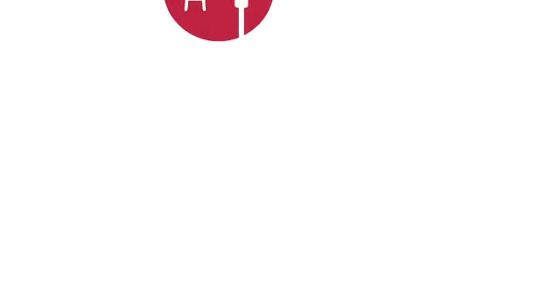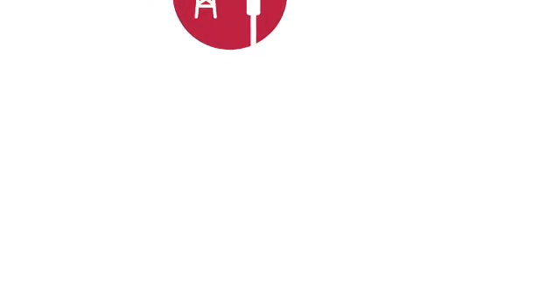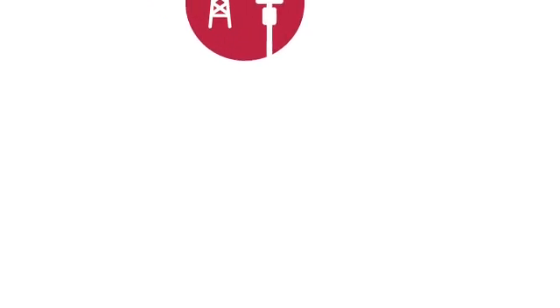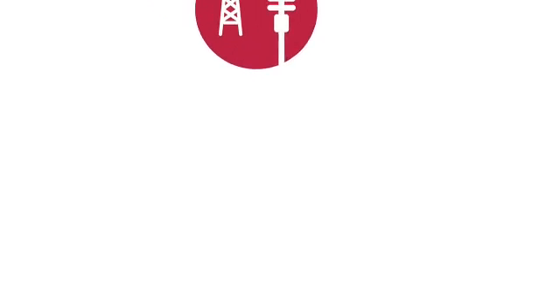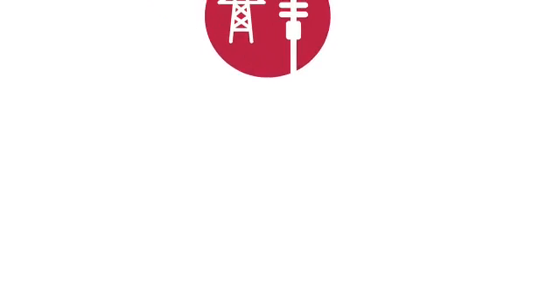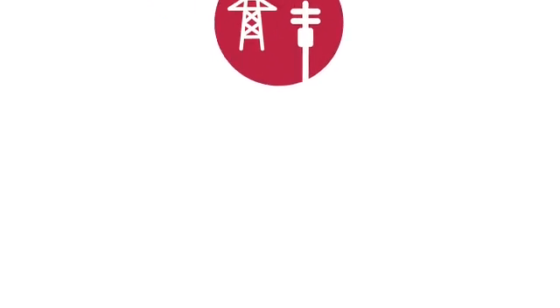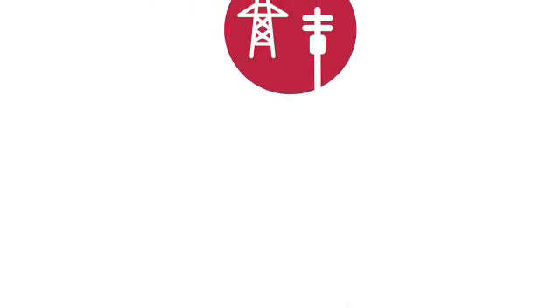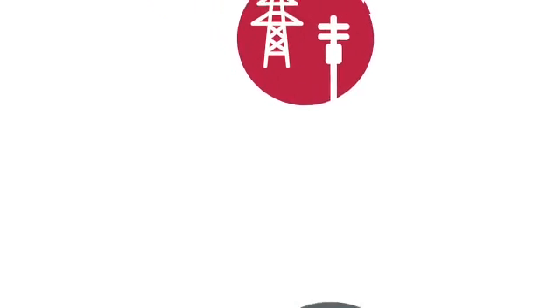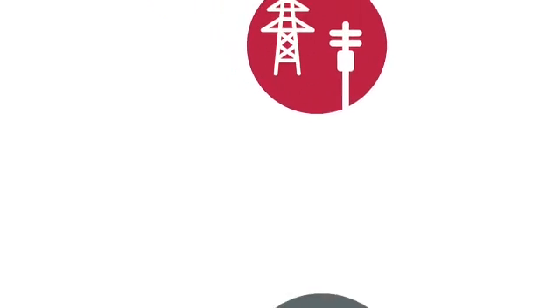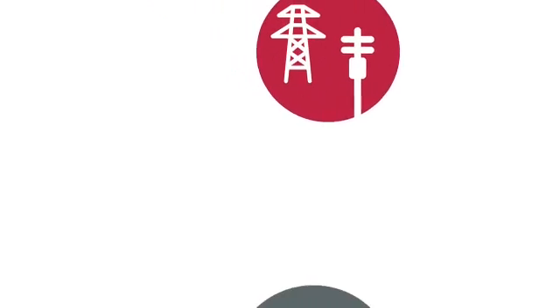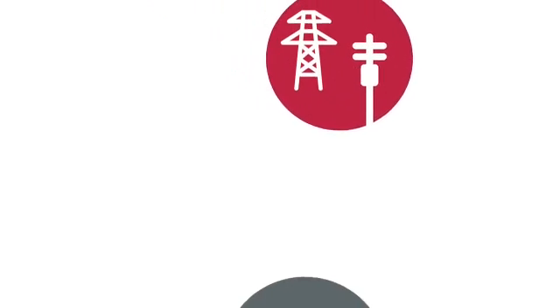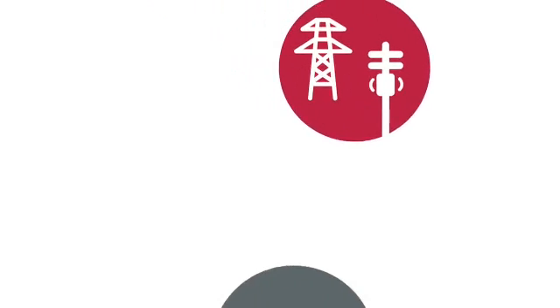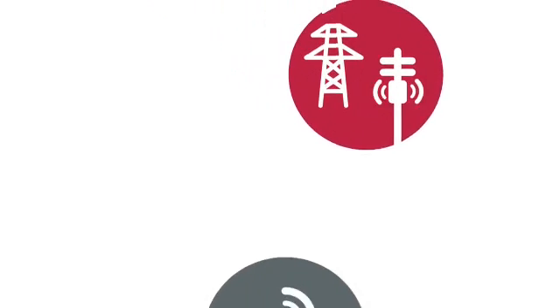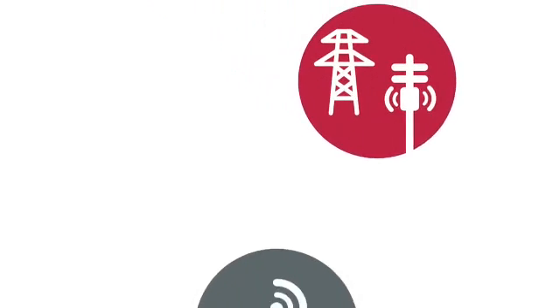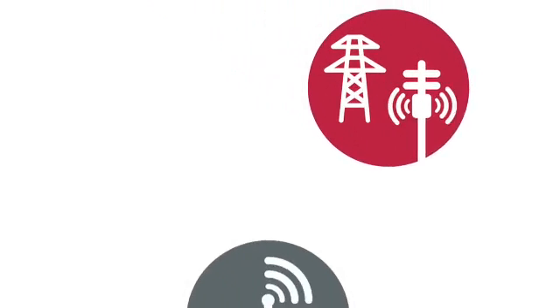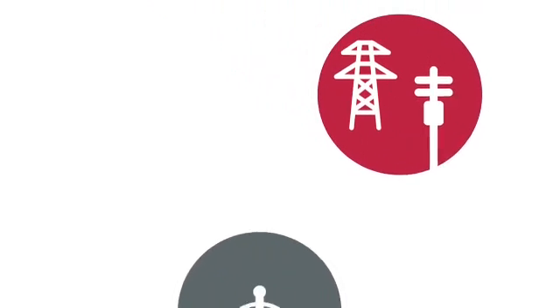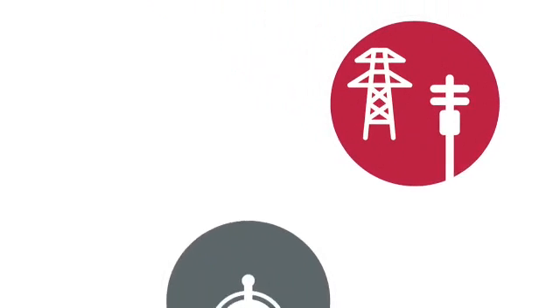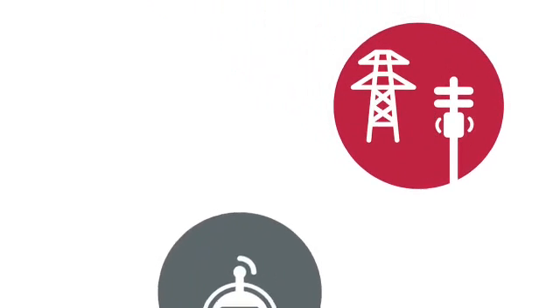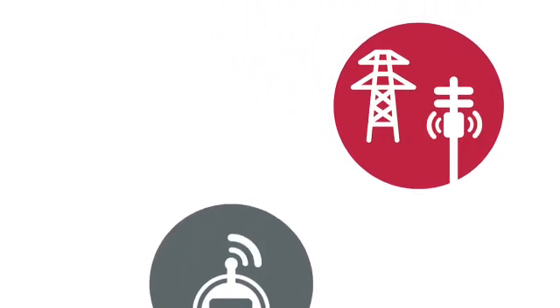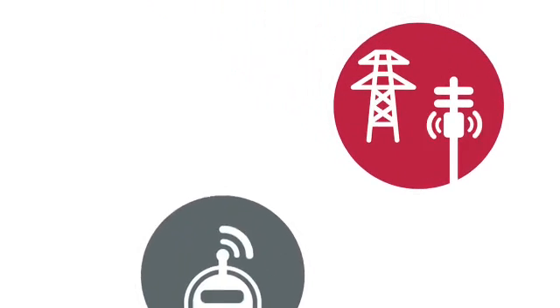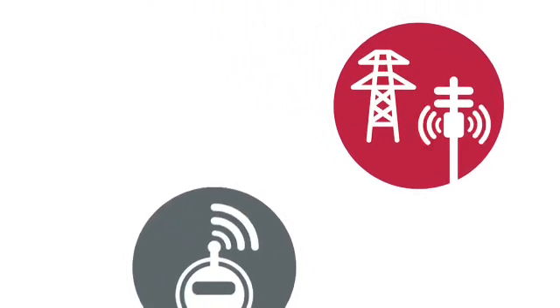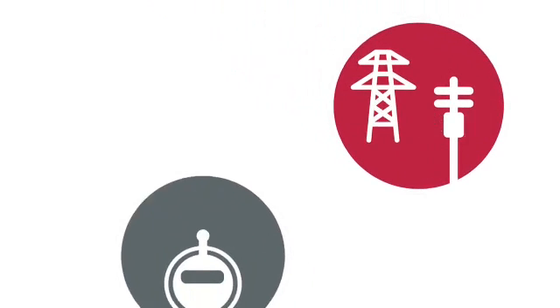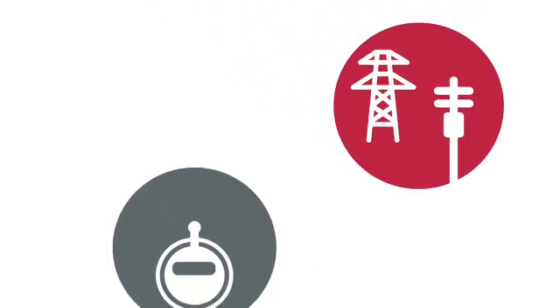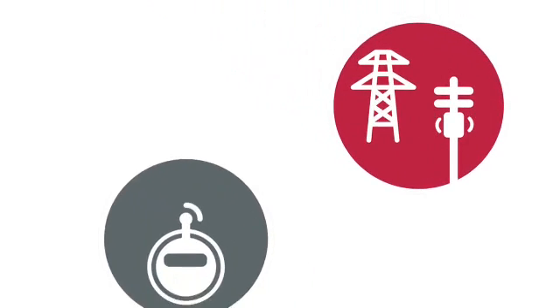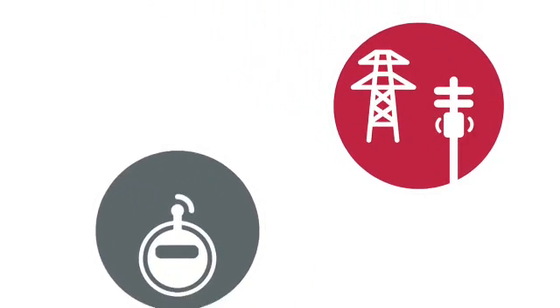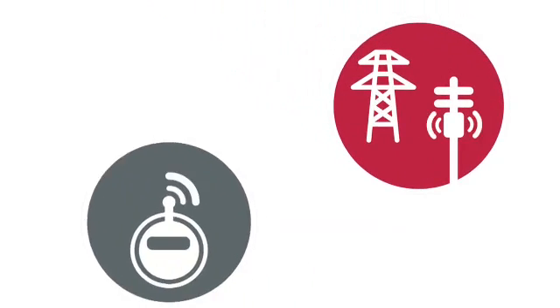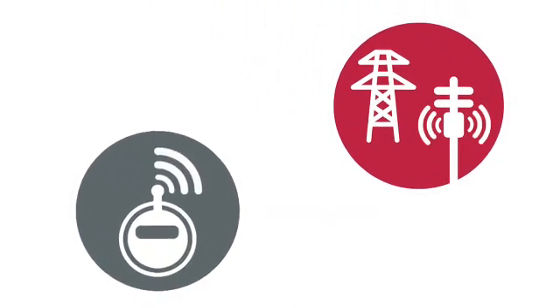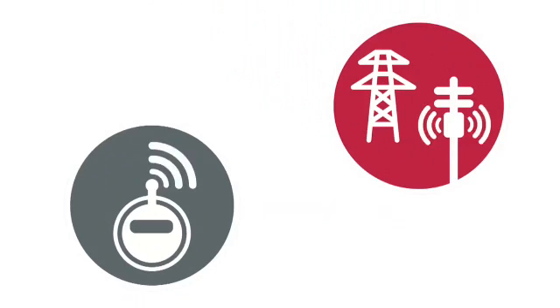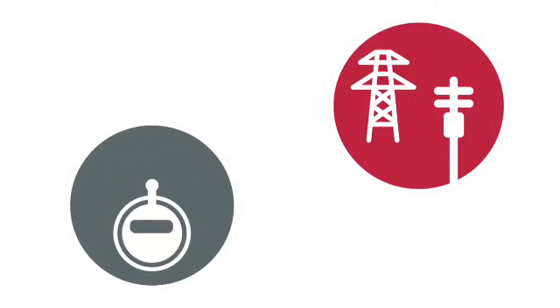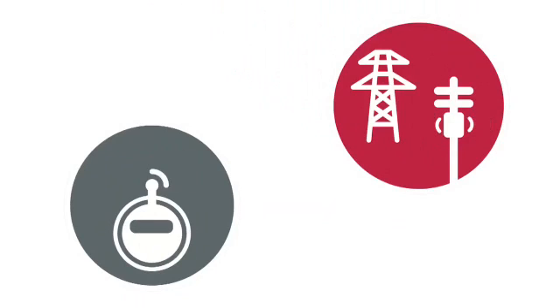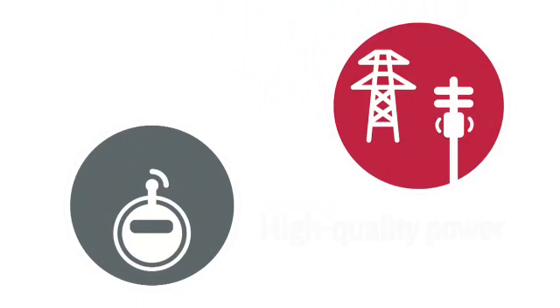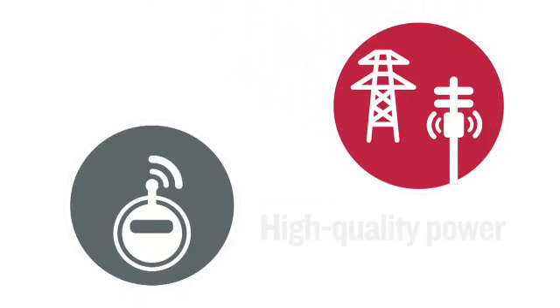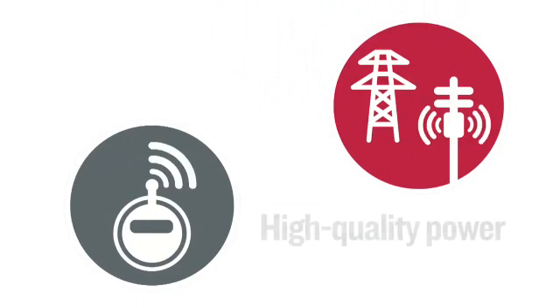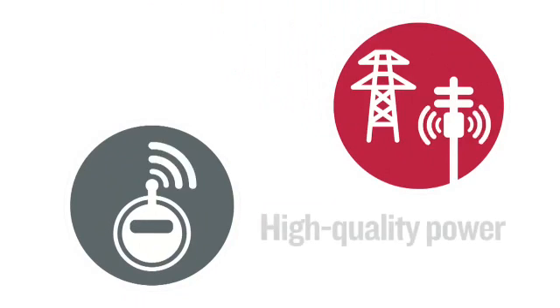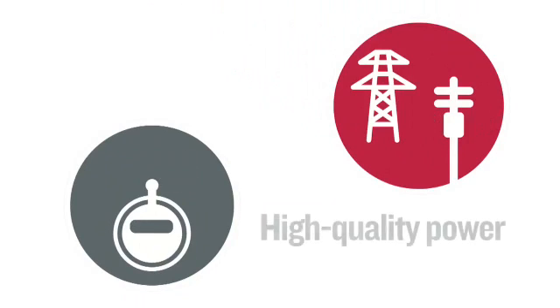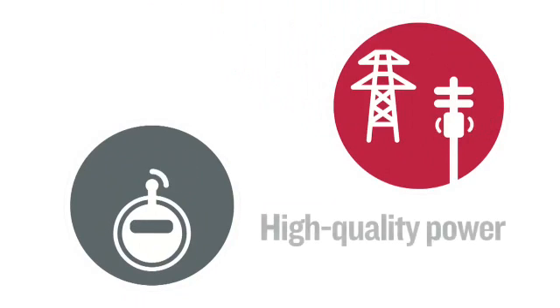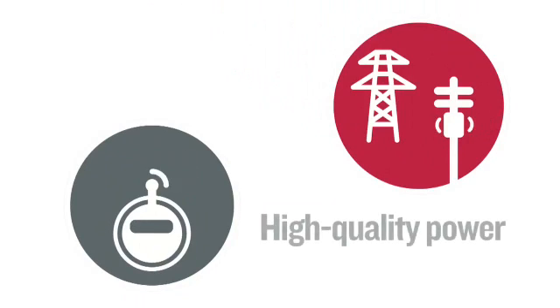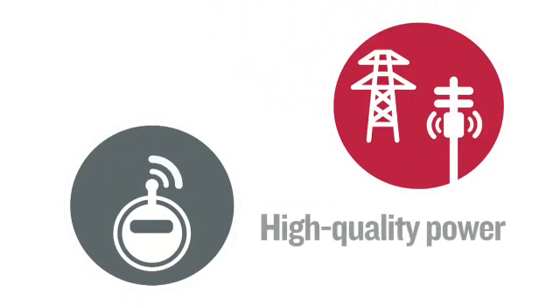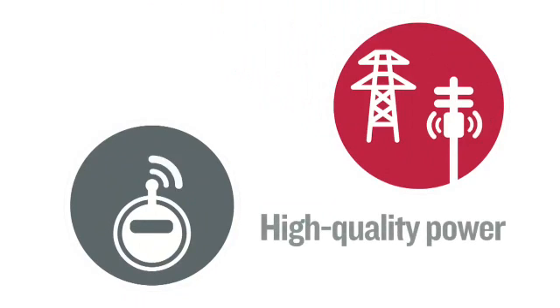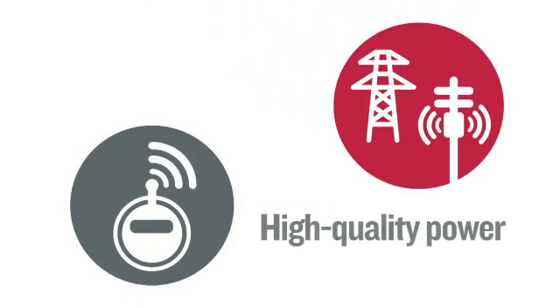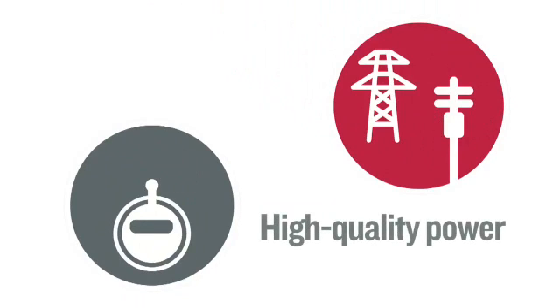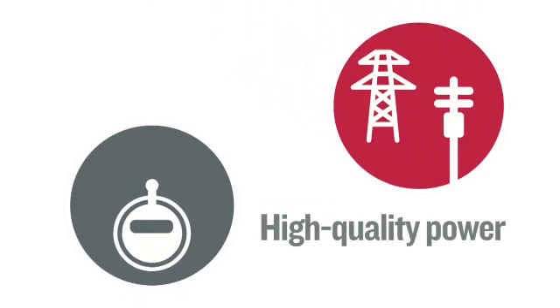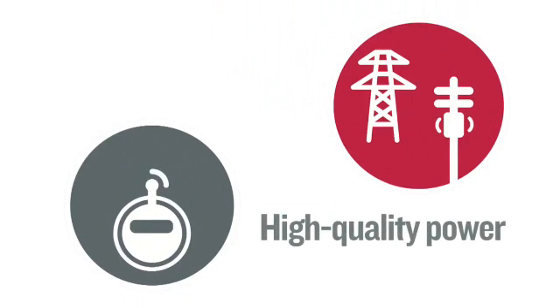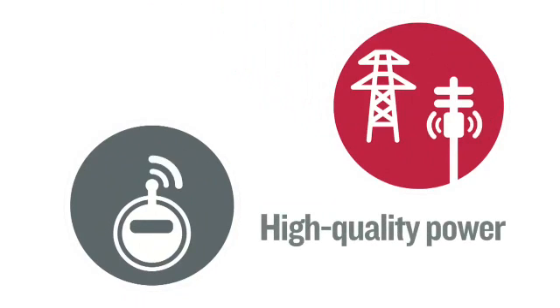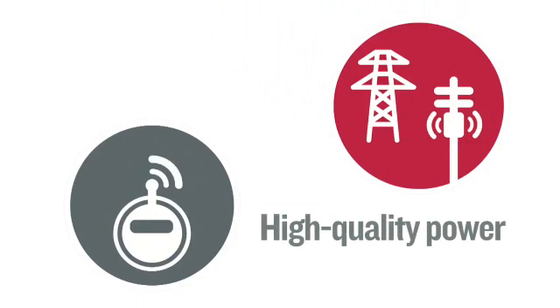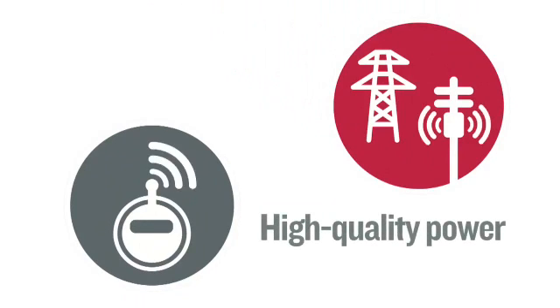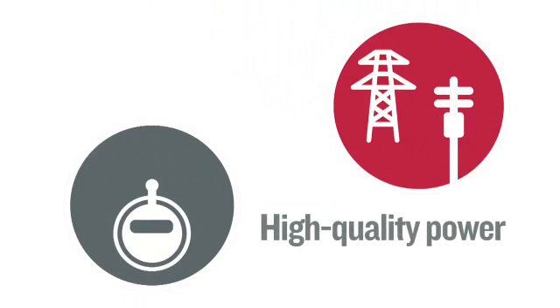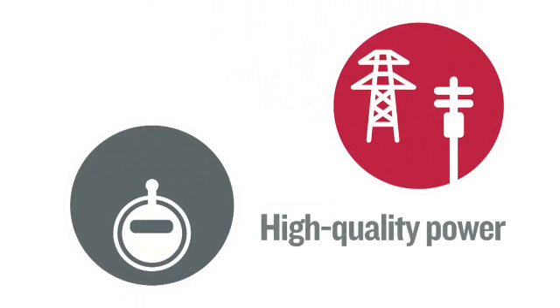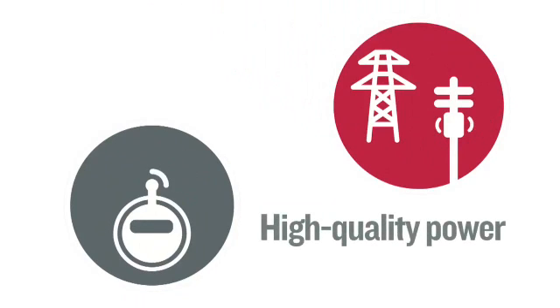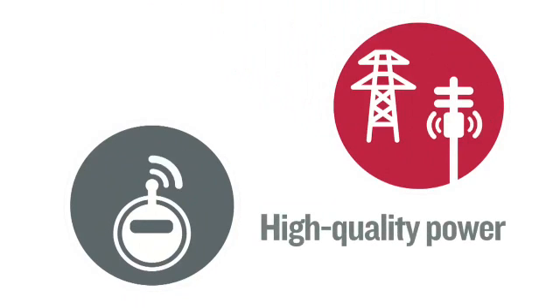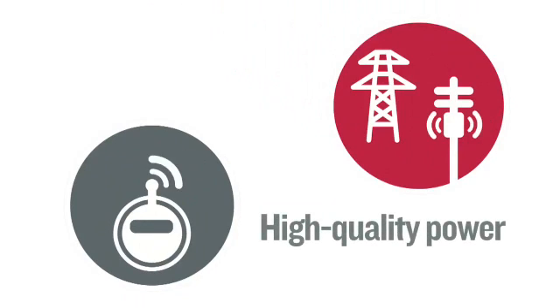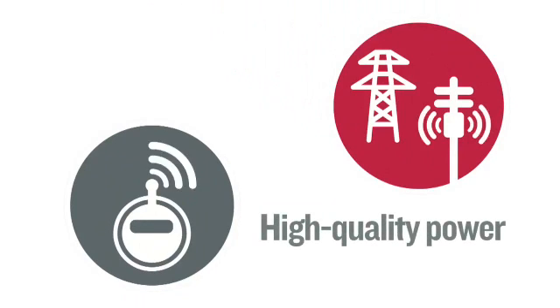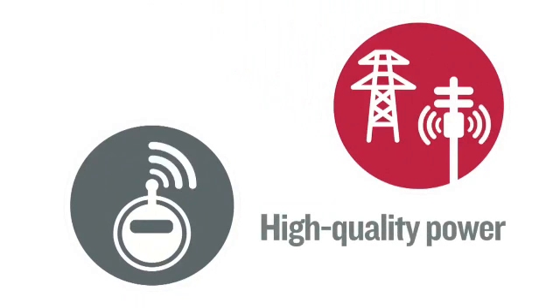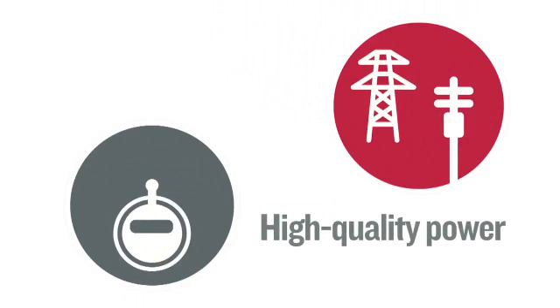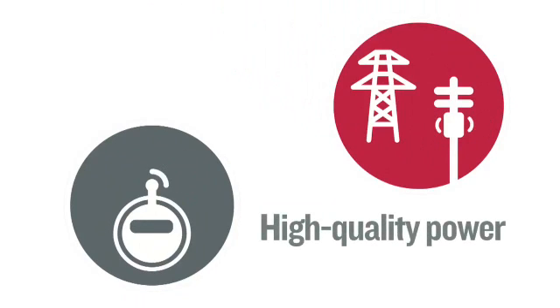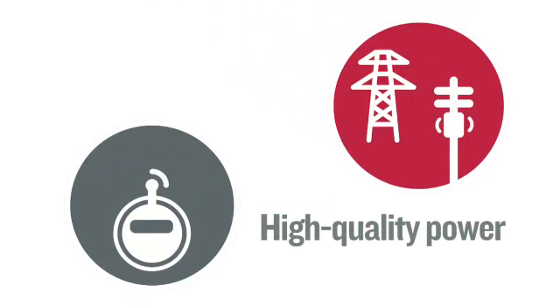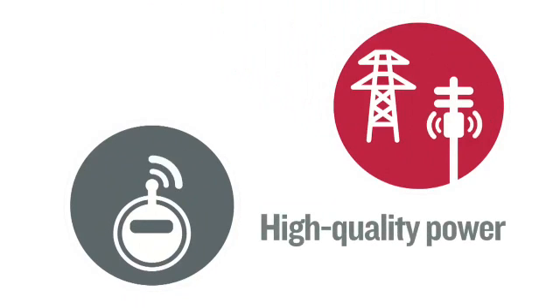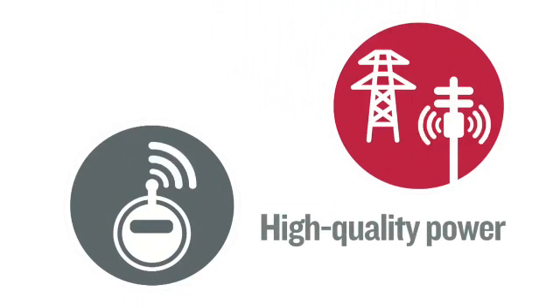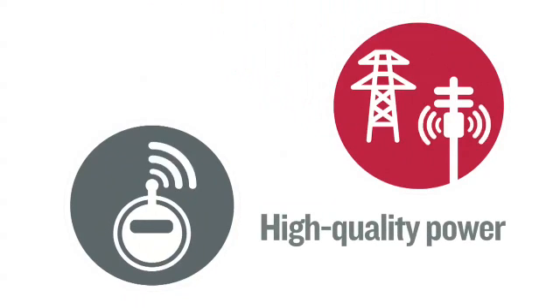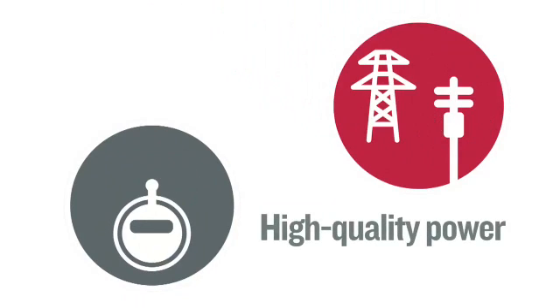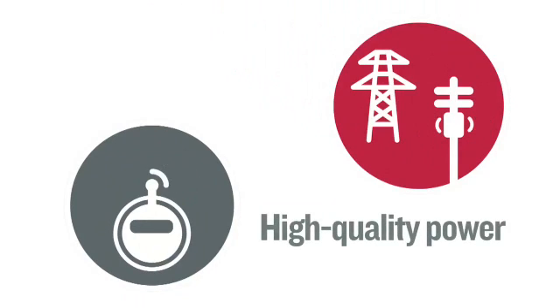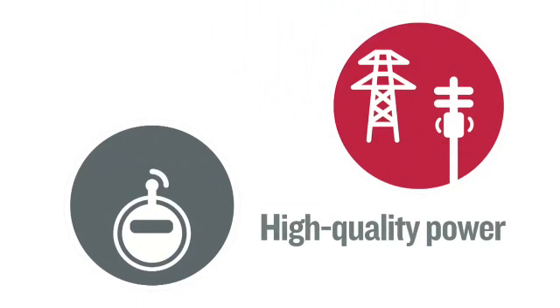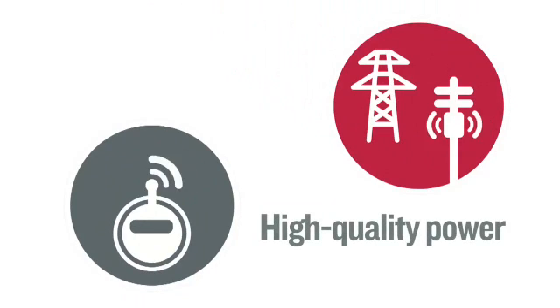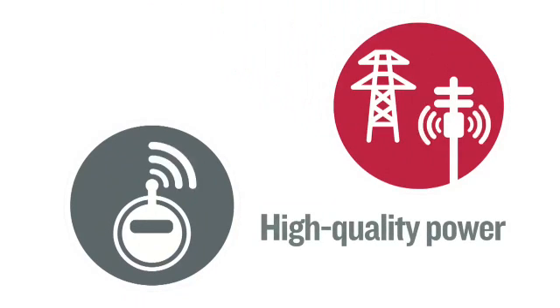Even in the worst summer heat, smart meters help ComEd deliver consistent, high quality power to you.